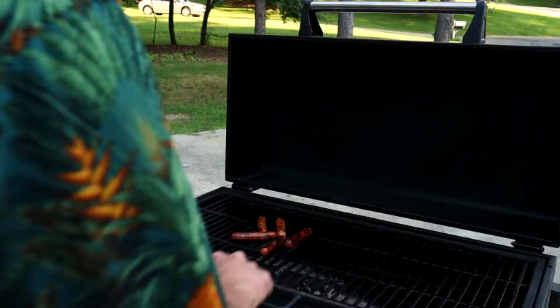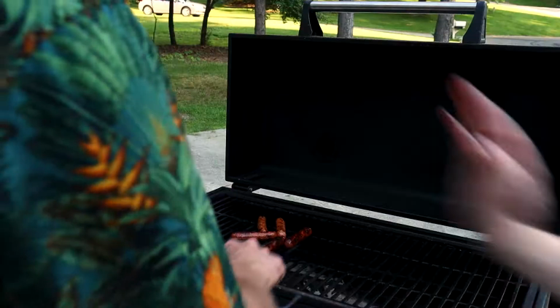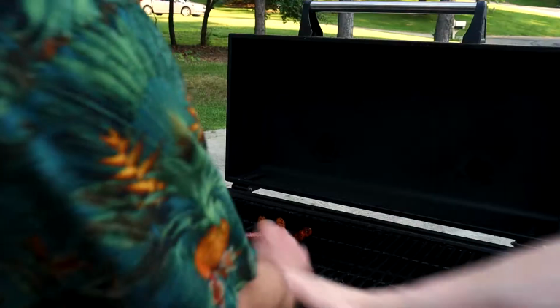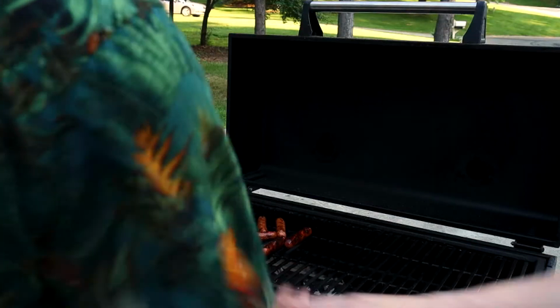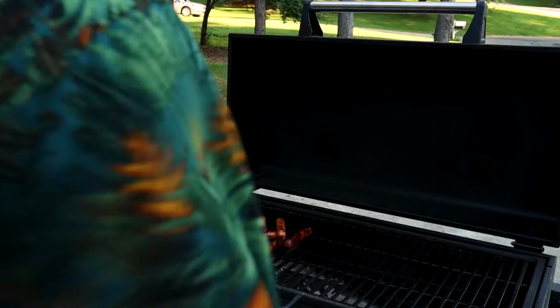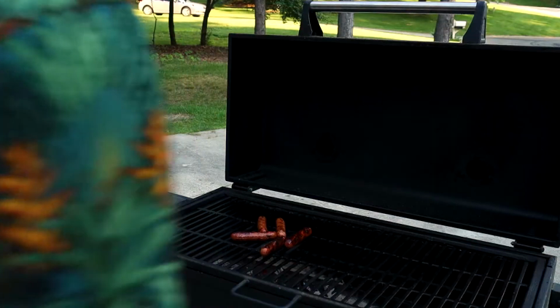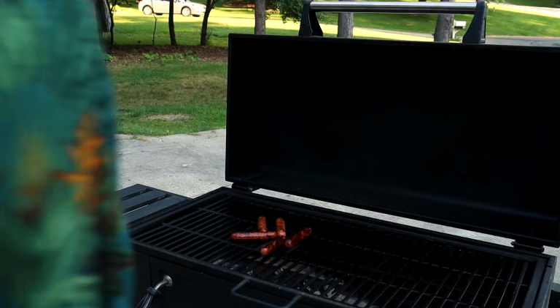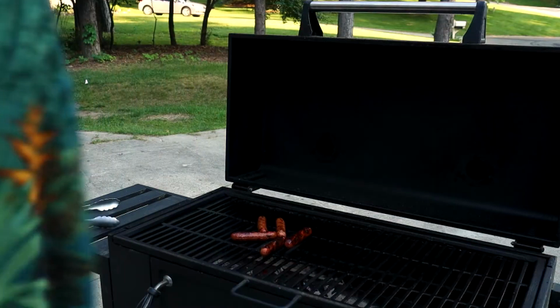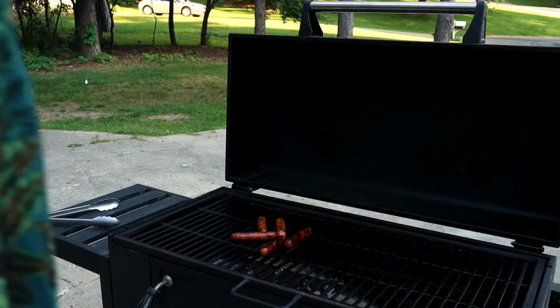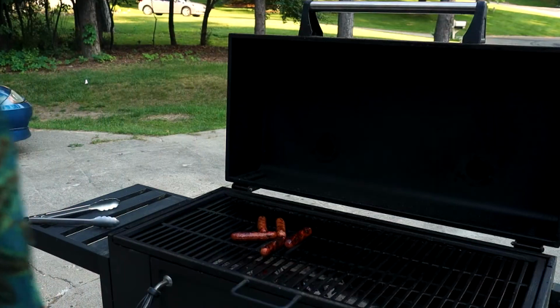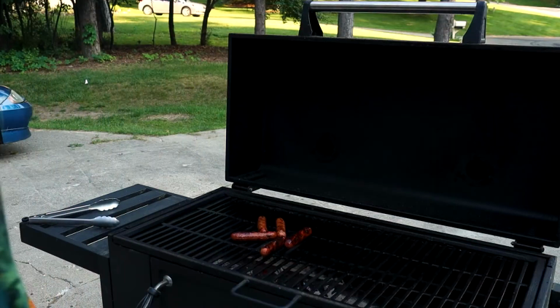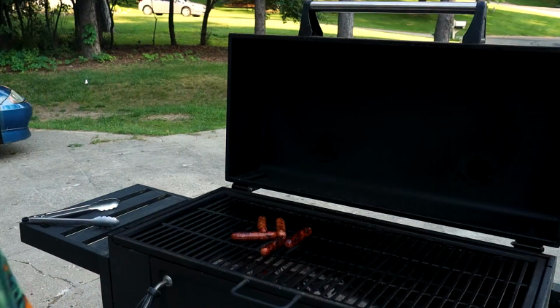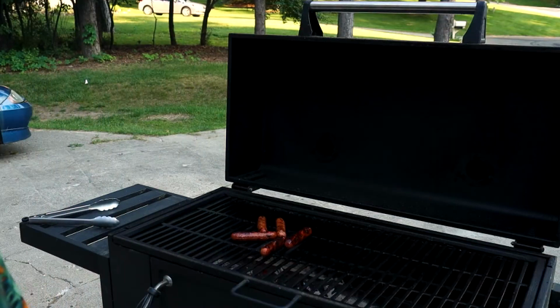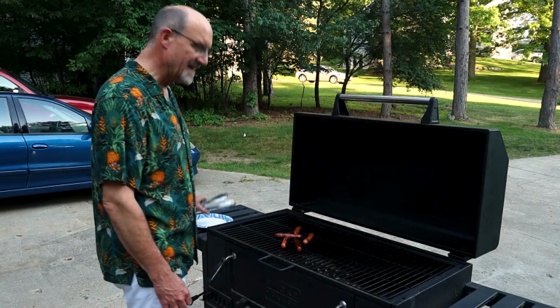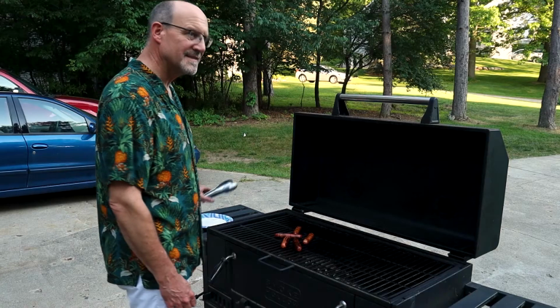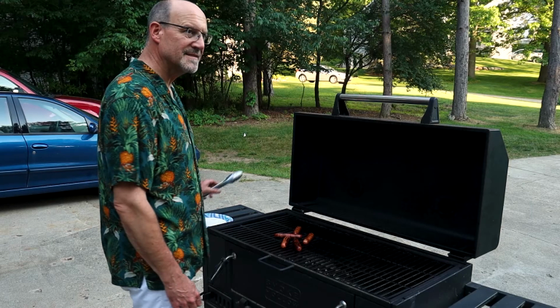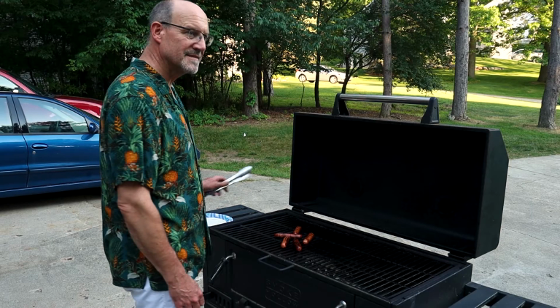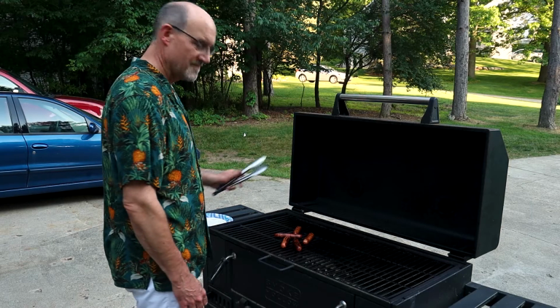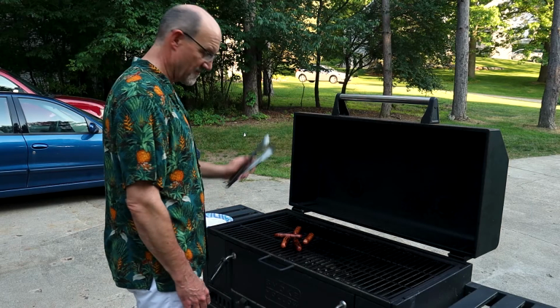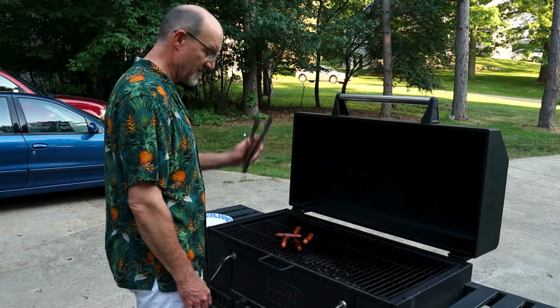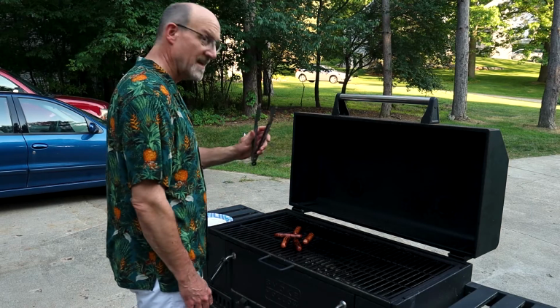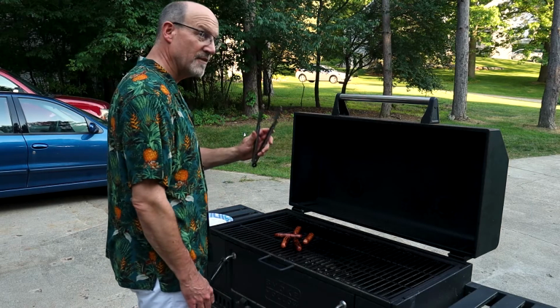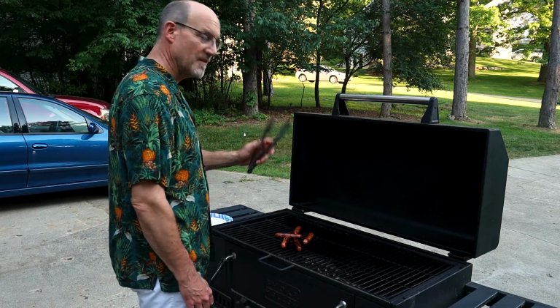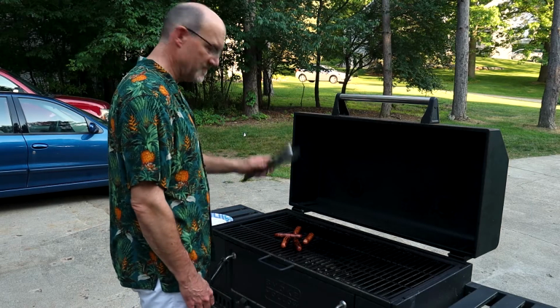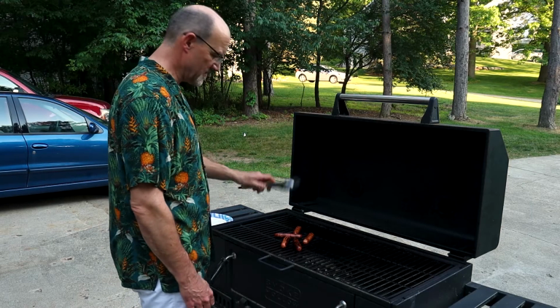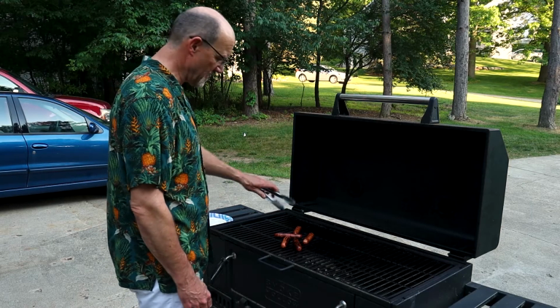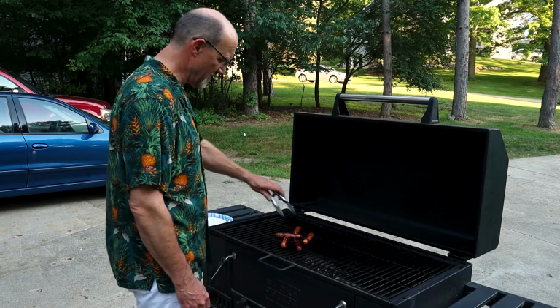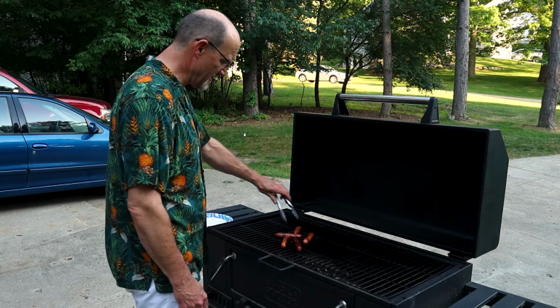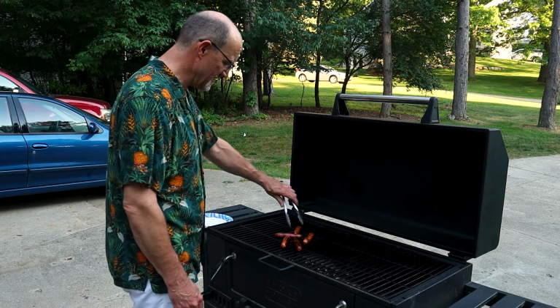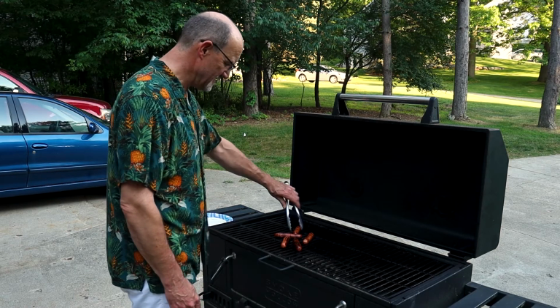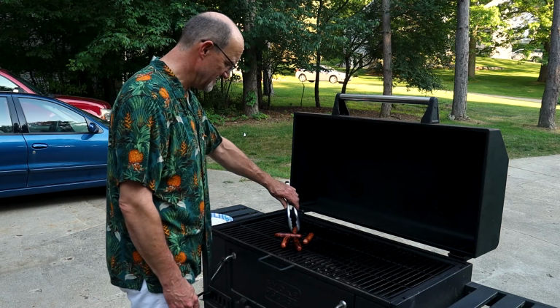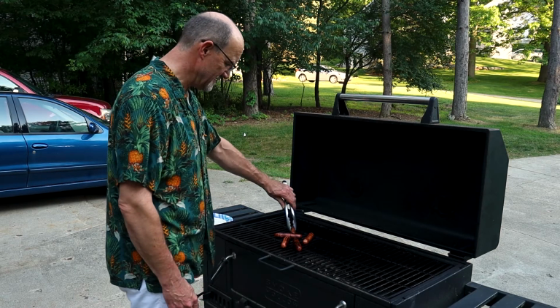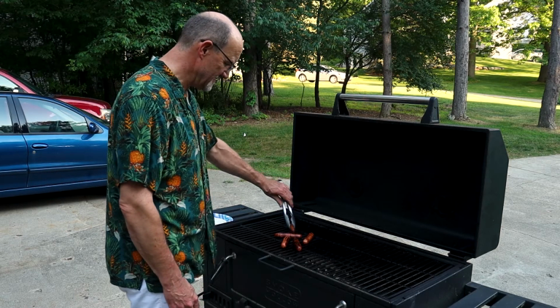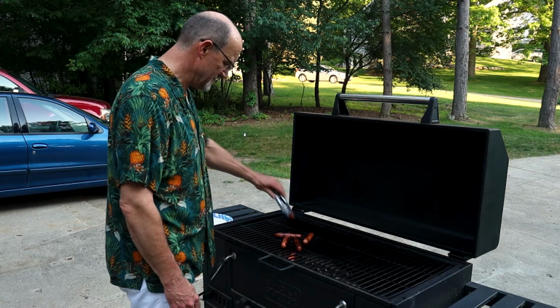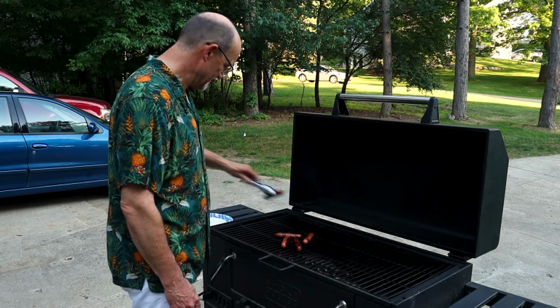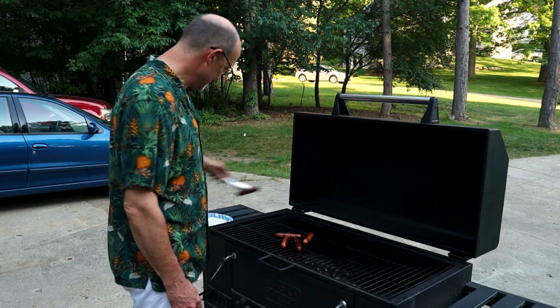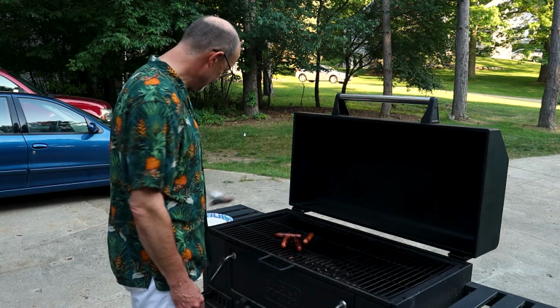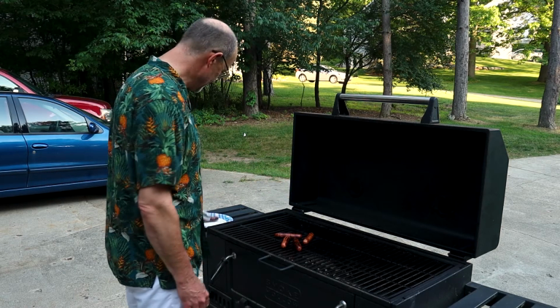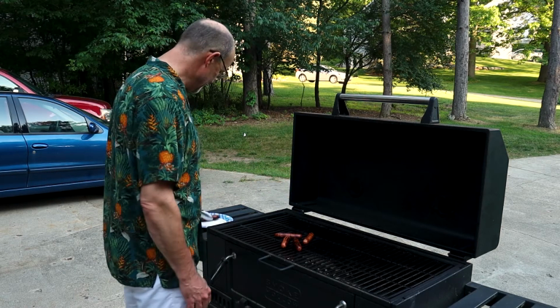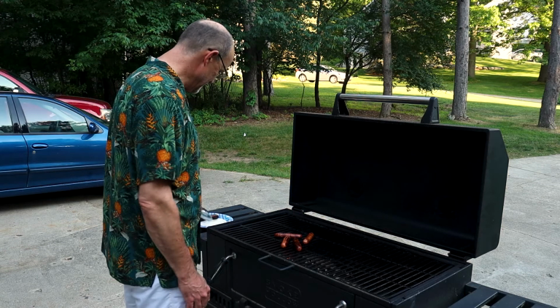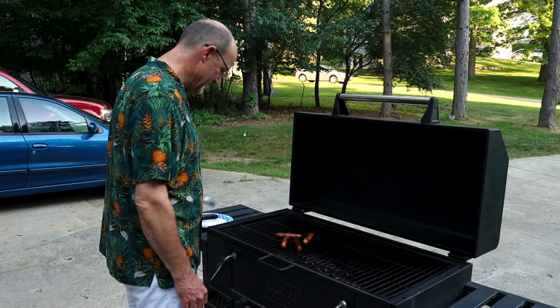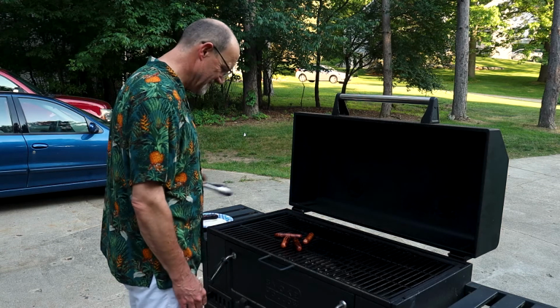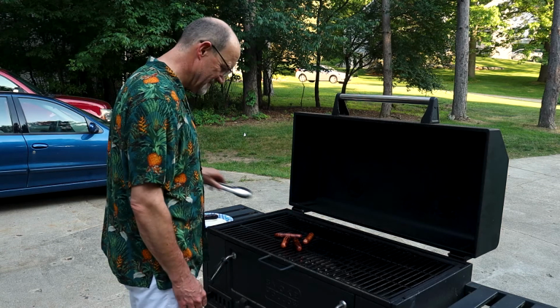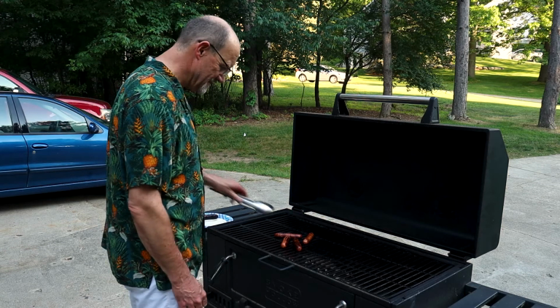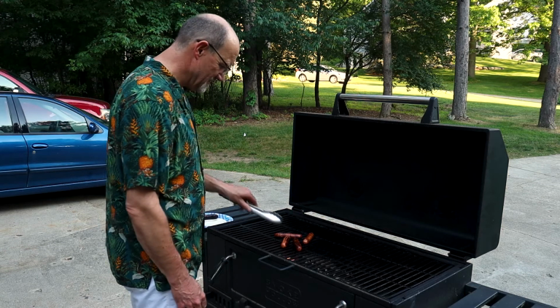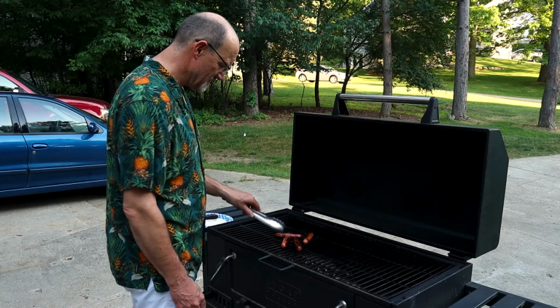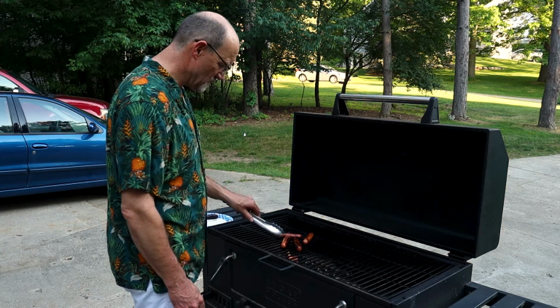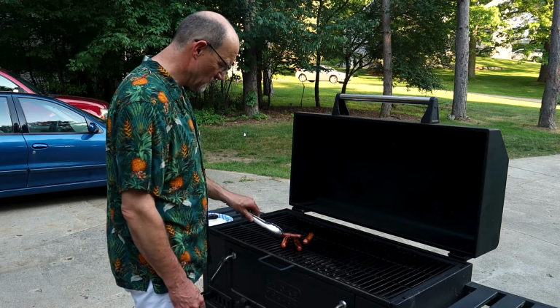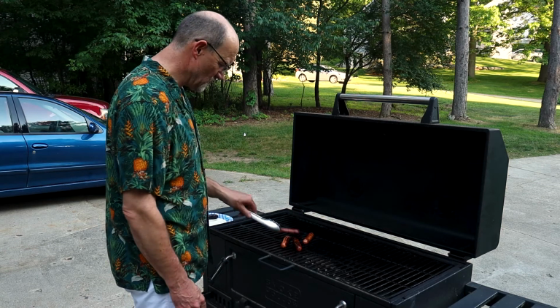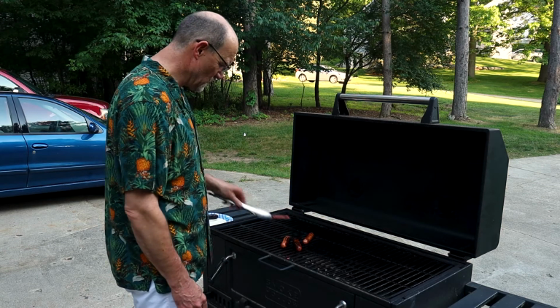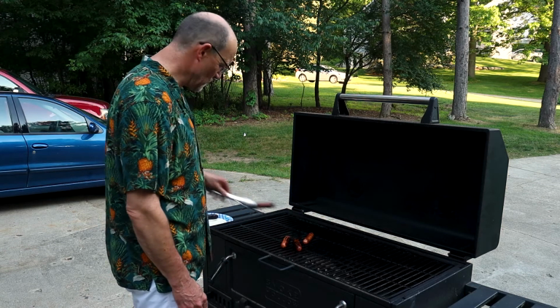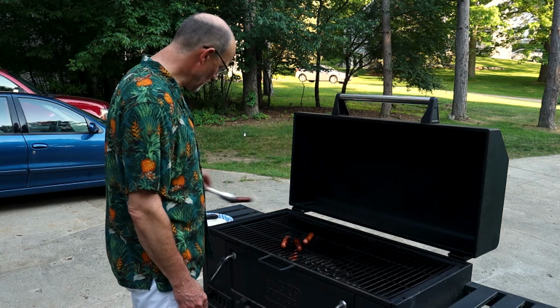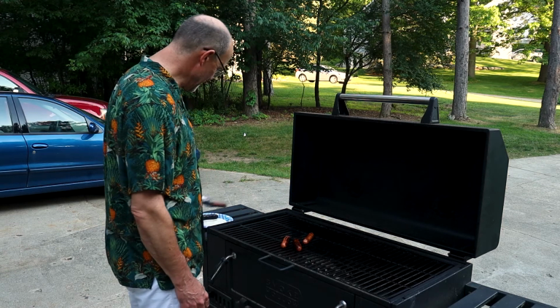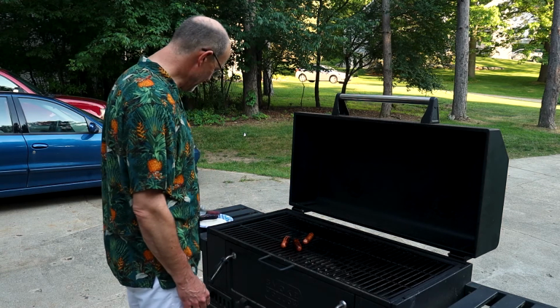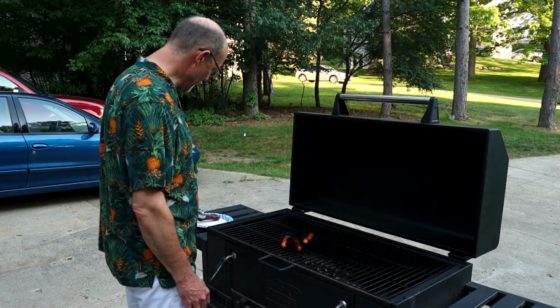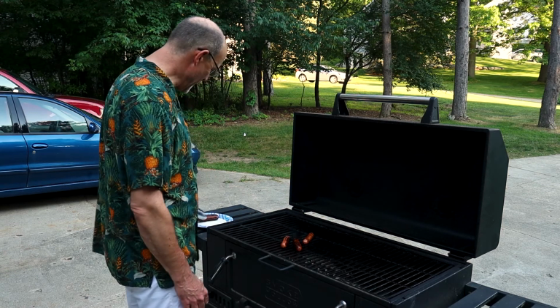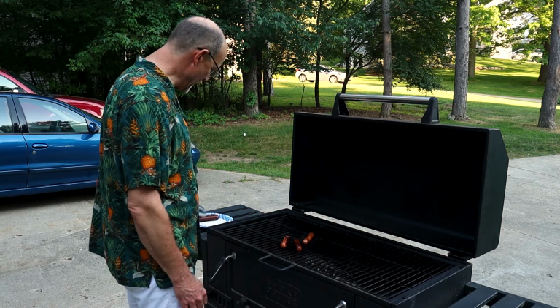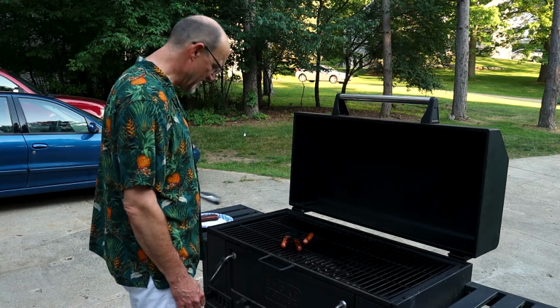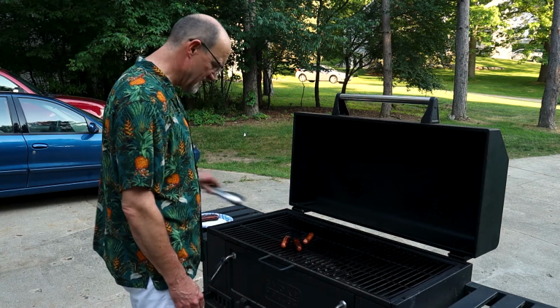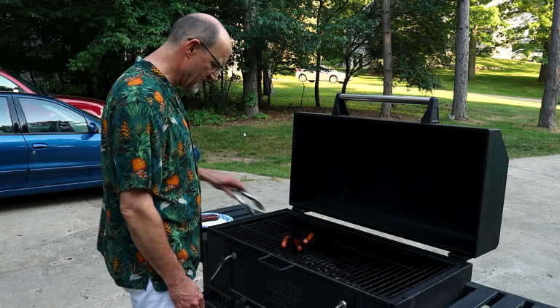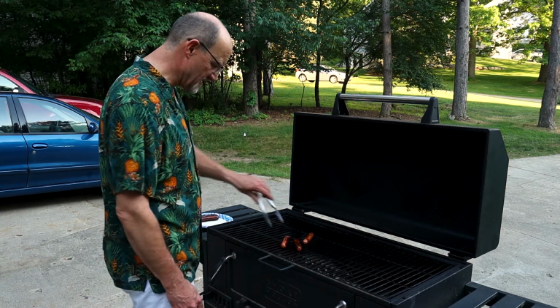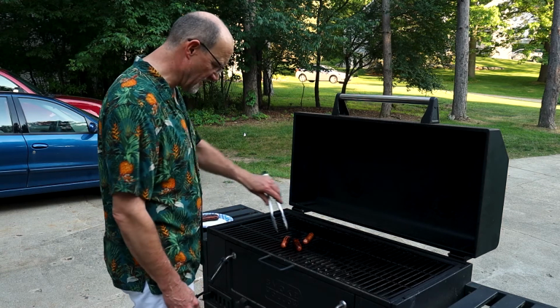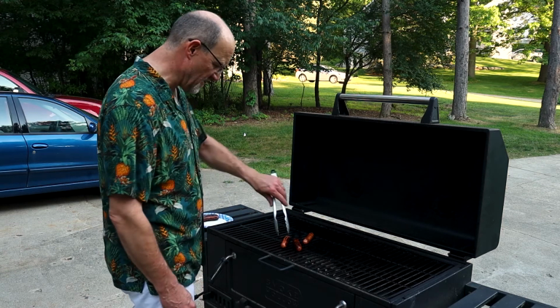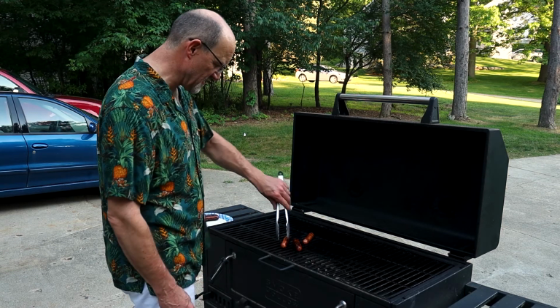Whoa, use tongs. Yes. Thank you, I'm sorry. Ooh, these are hot dogs.